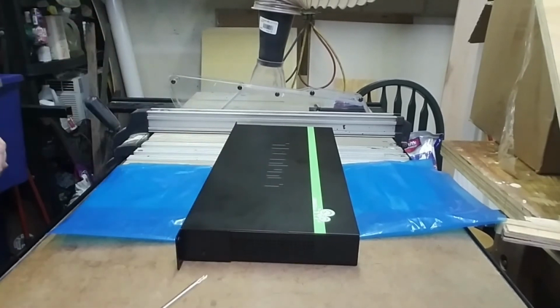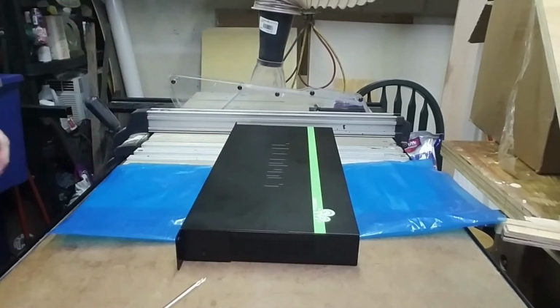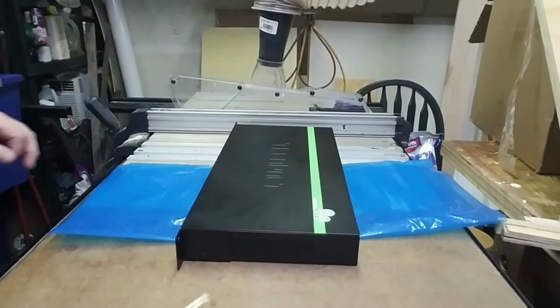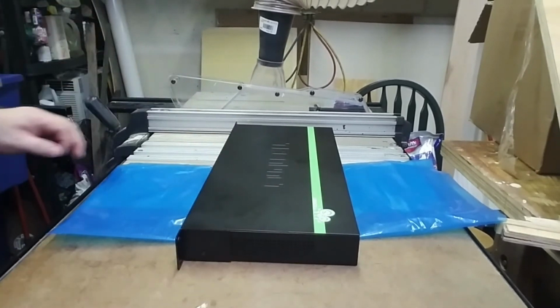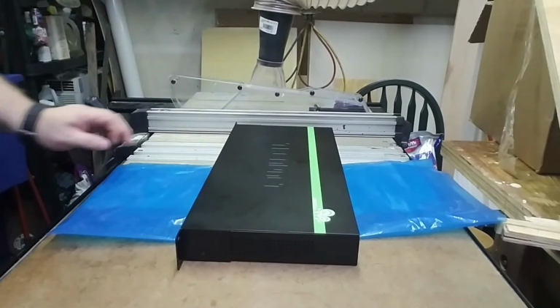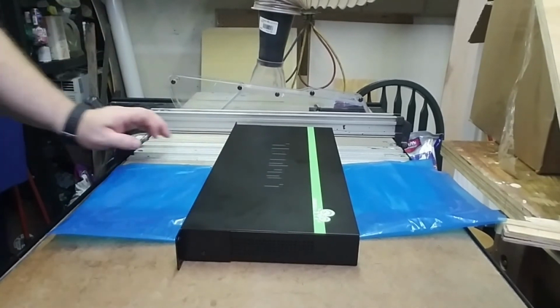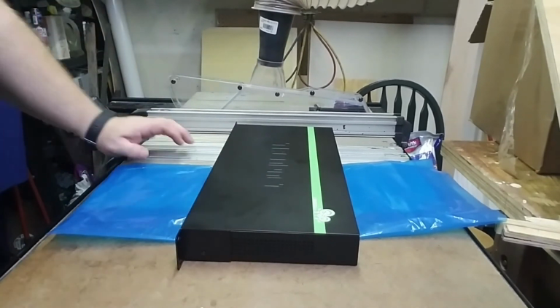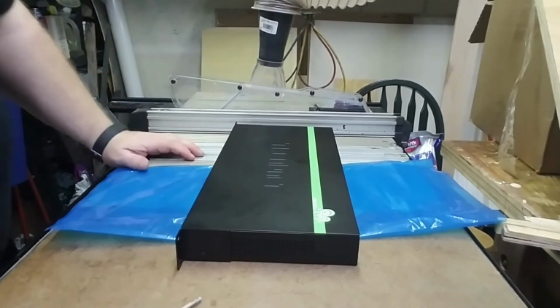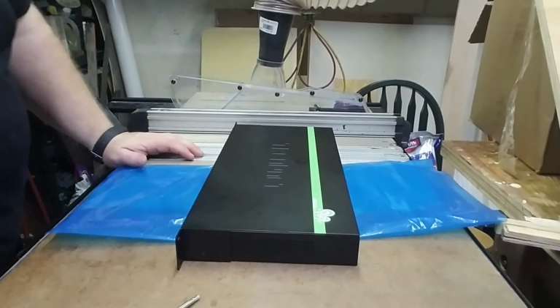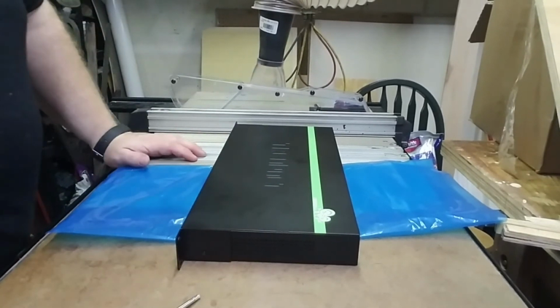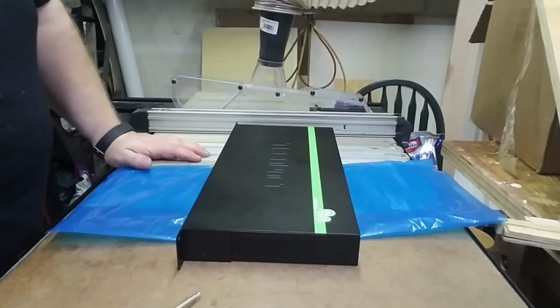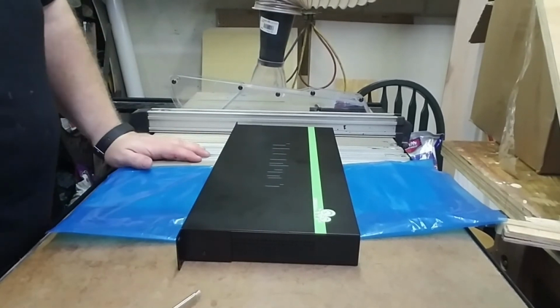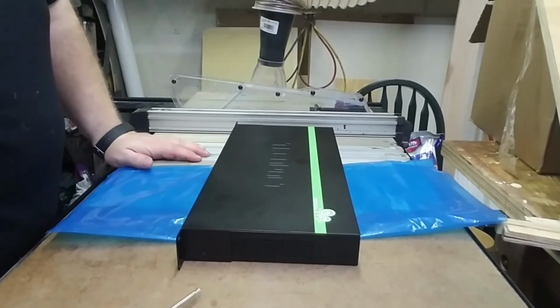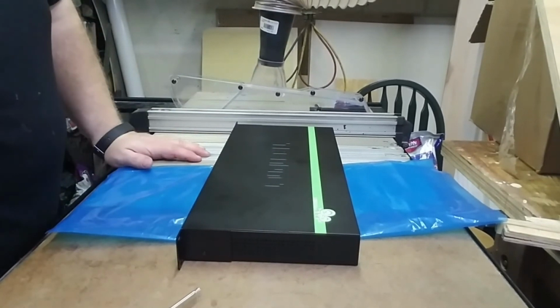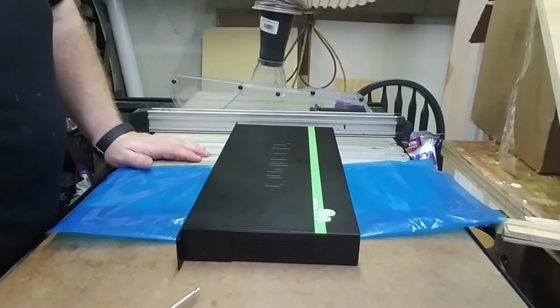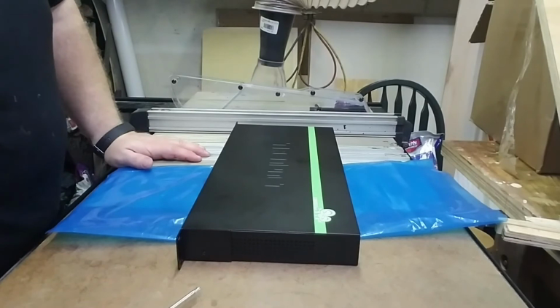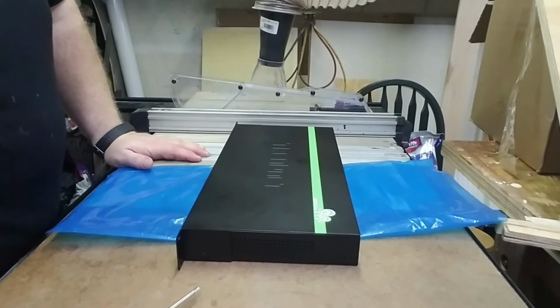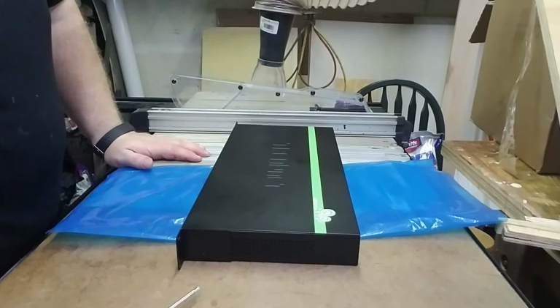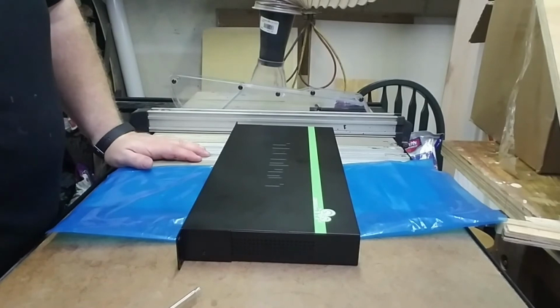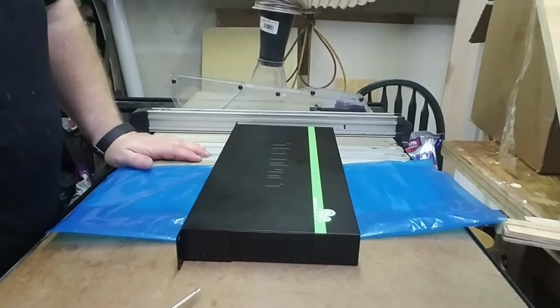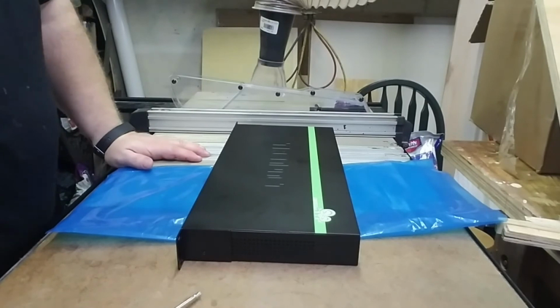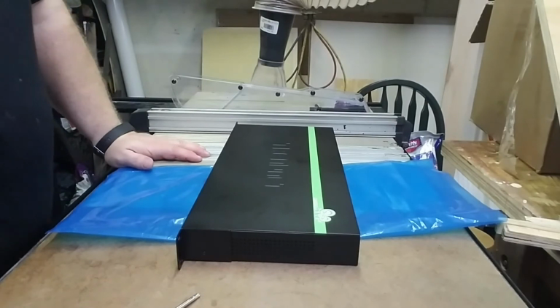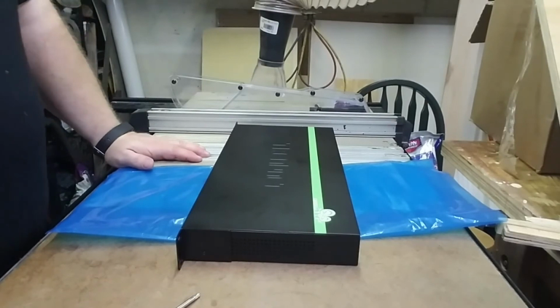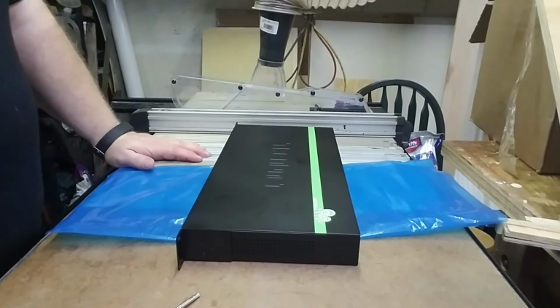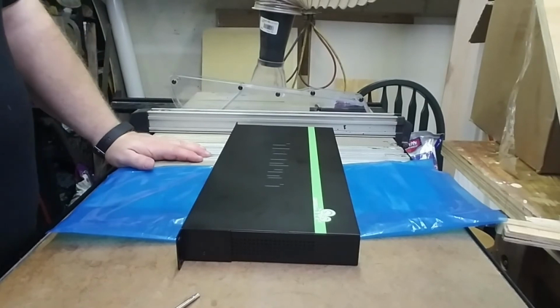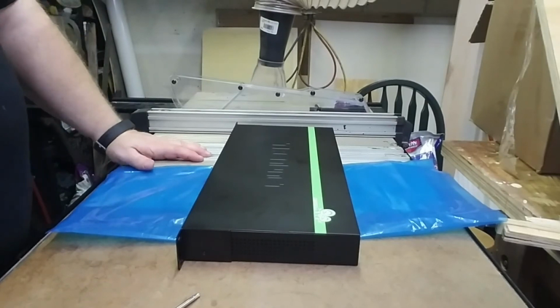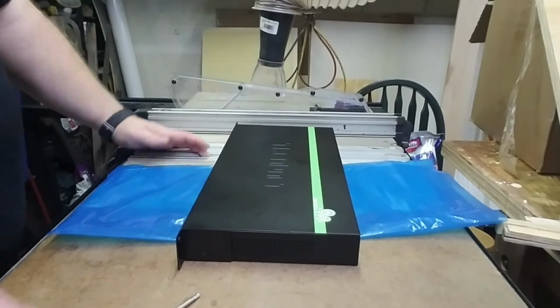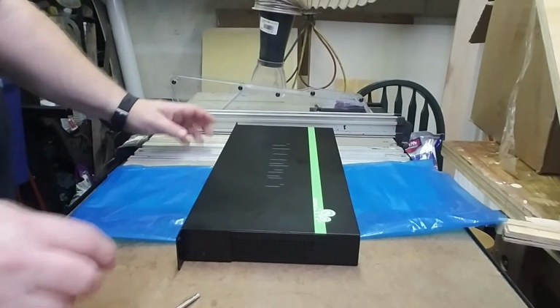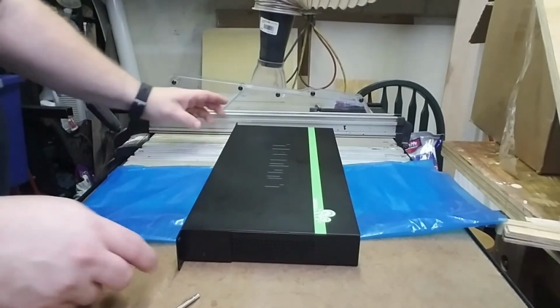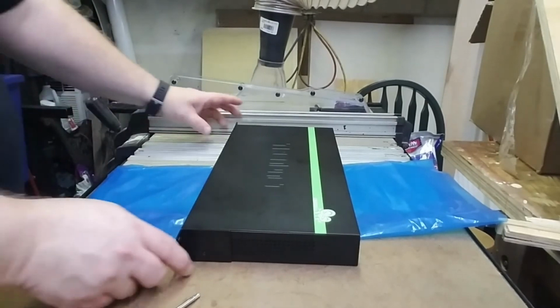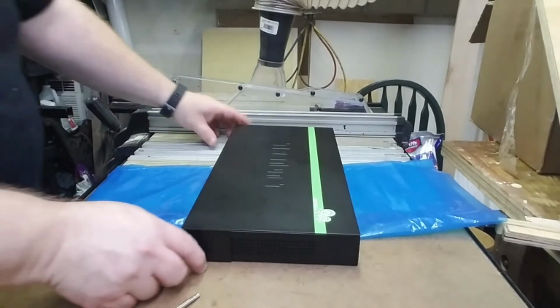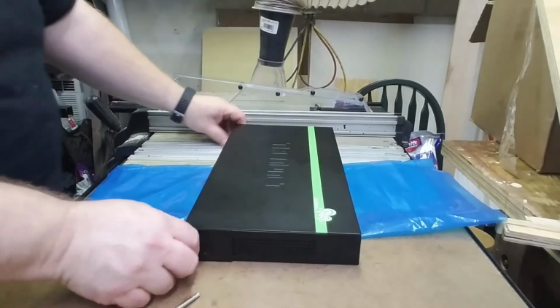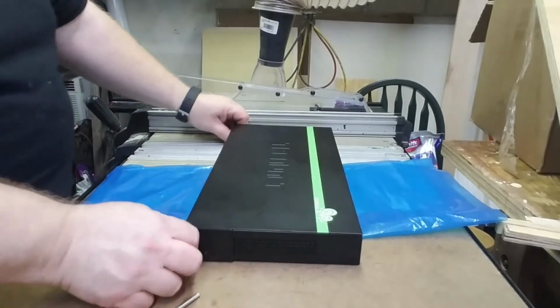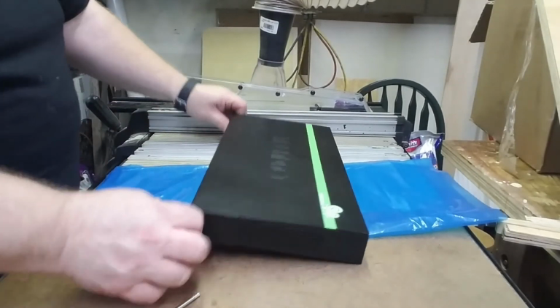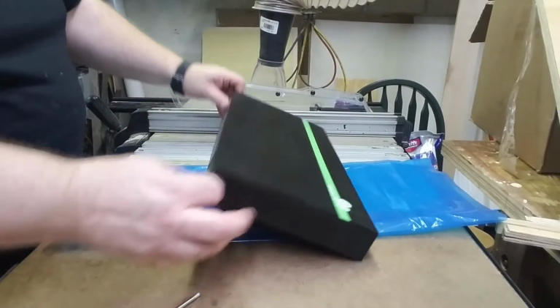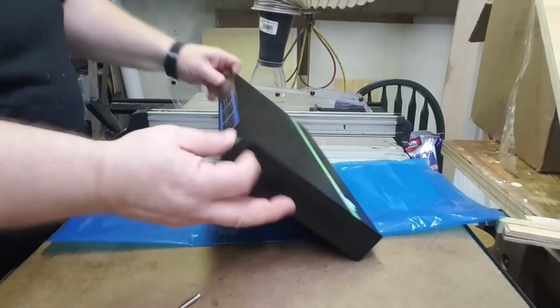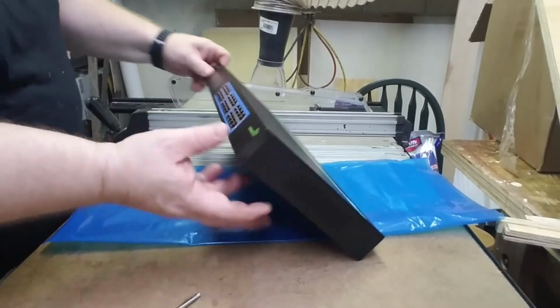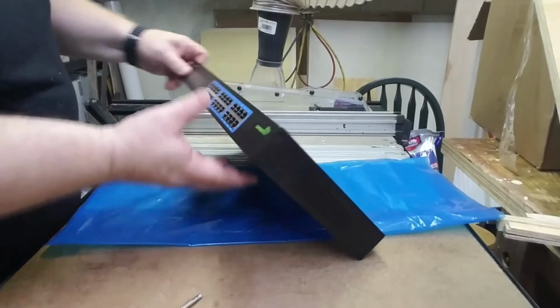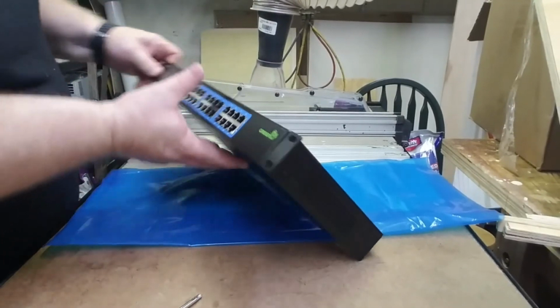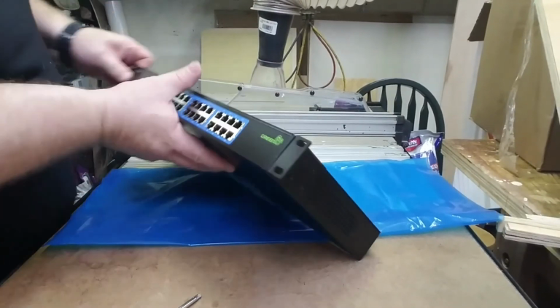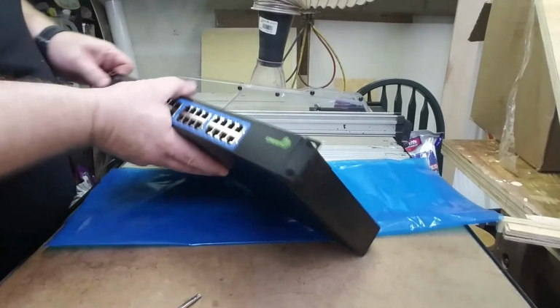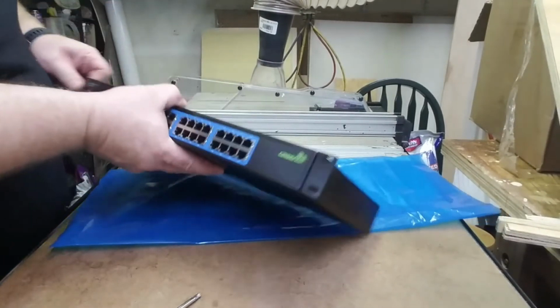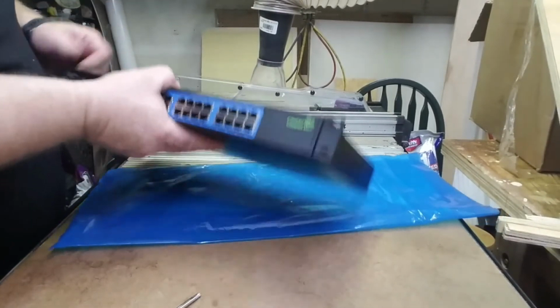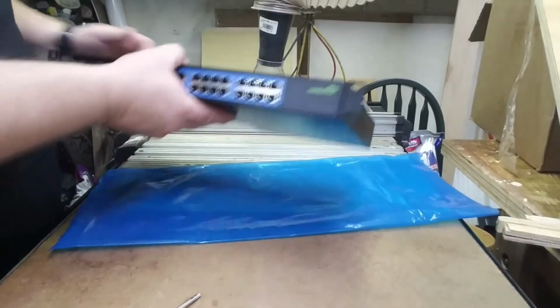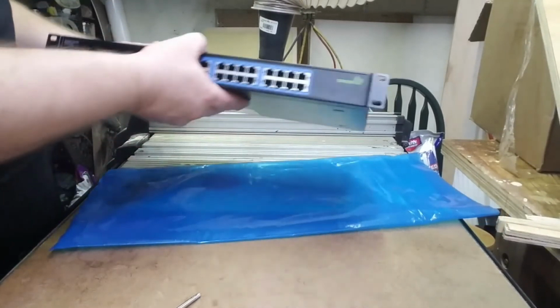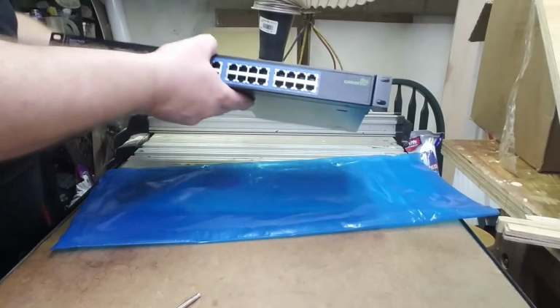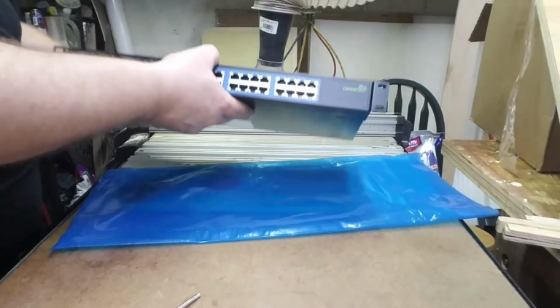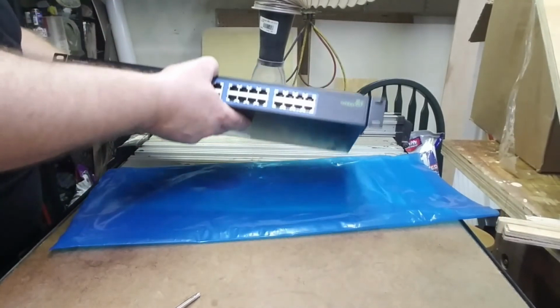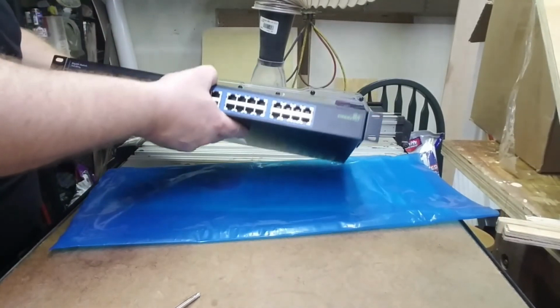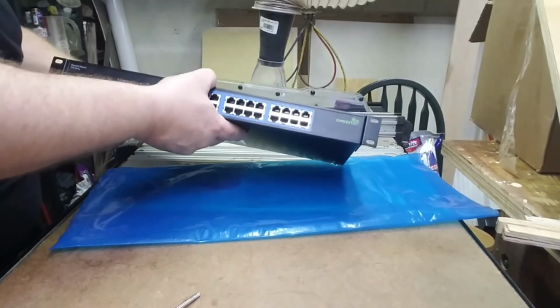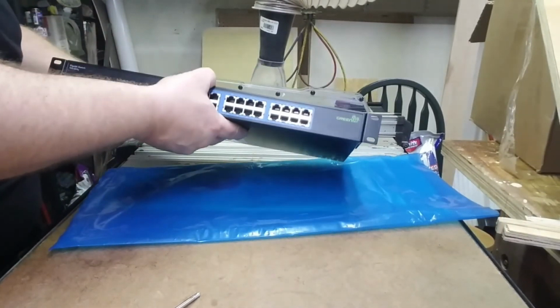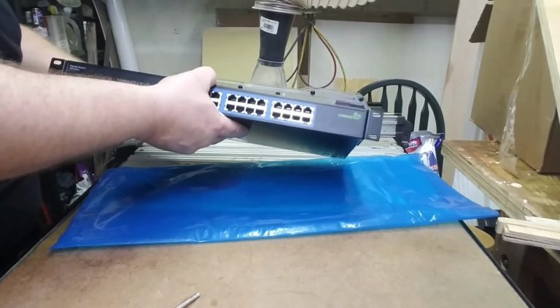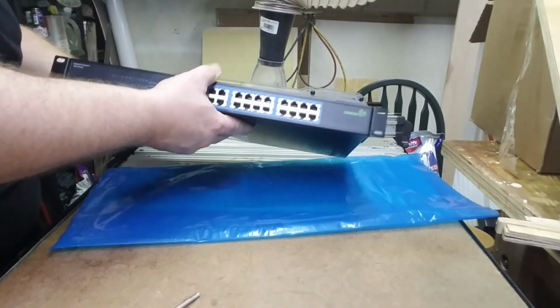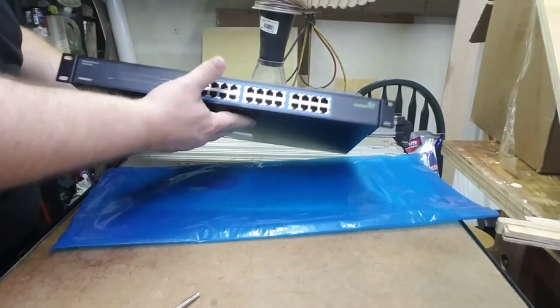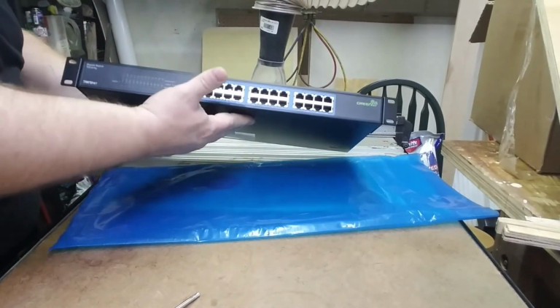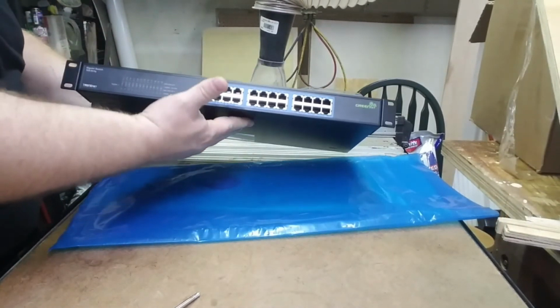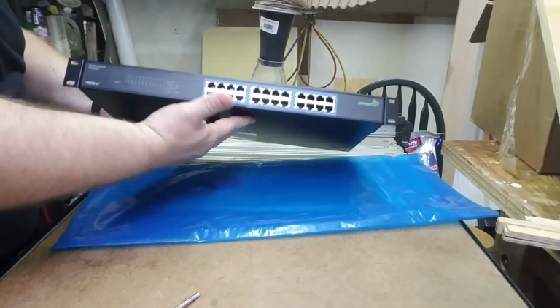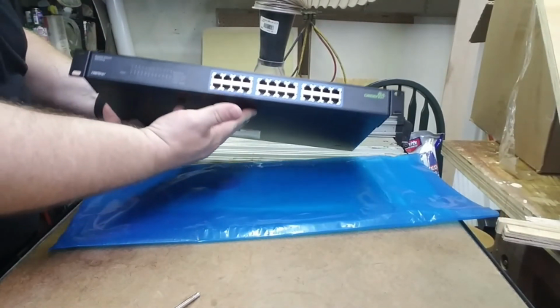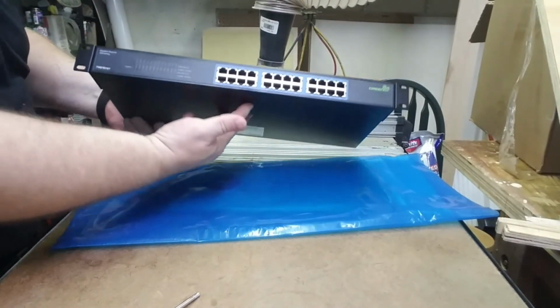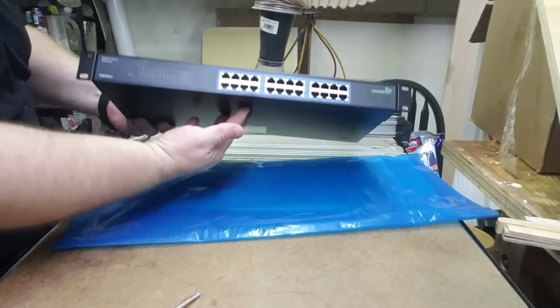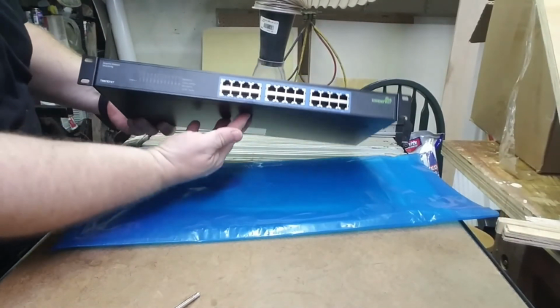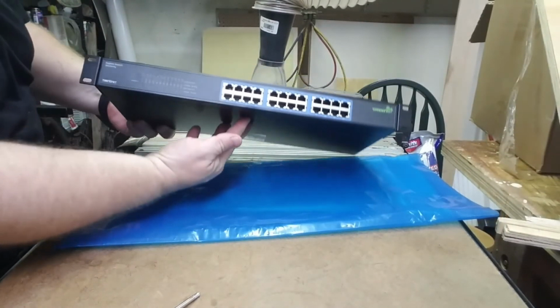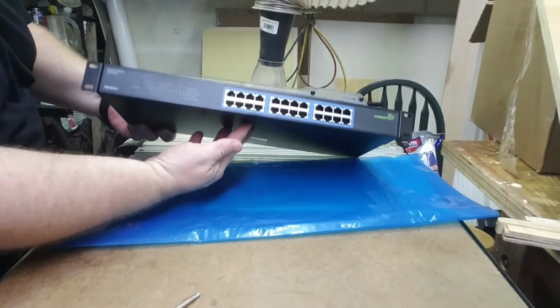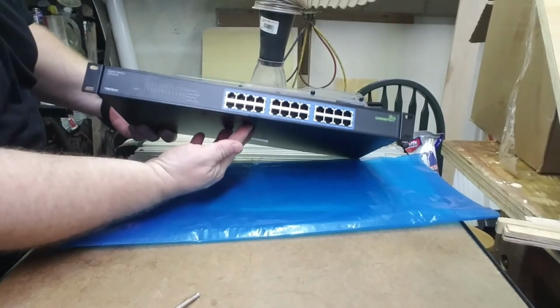Okay, that's it — we're done. Now we can mount this to the rack.